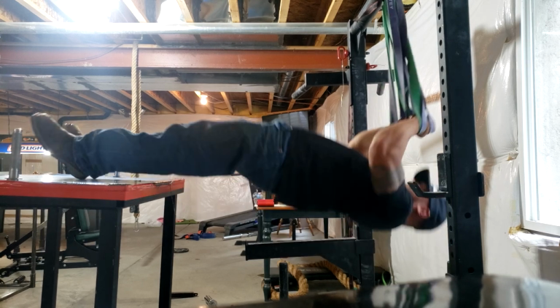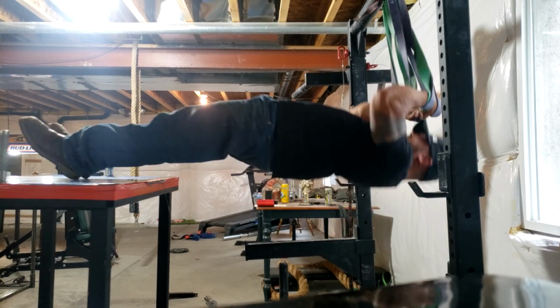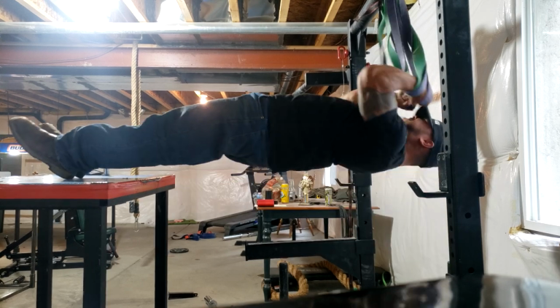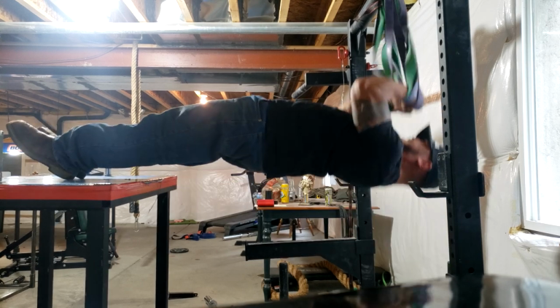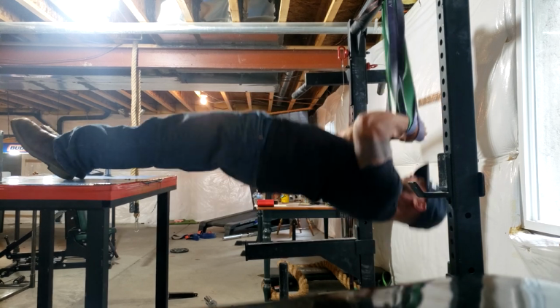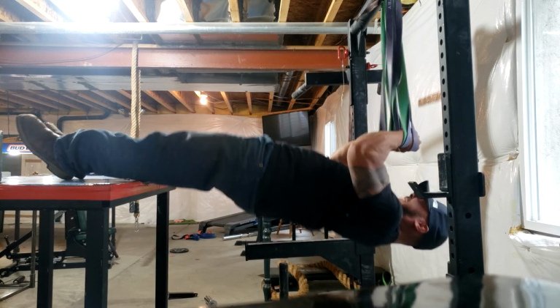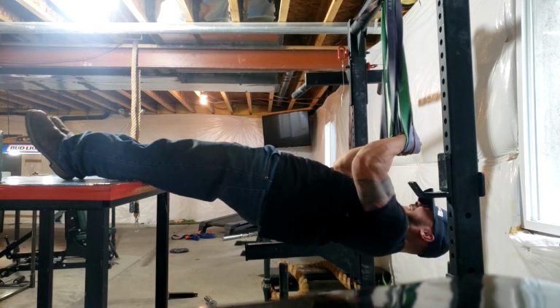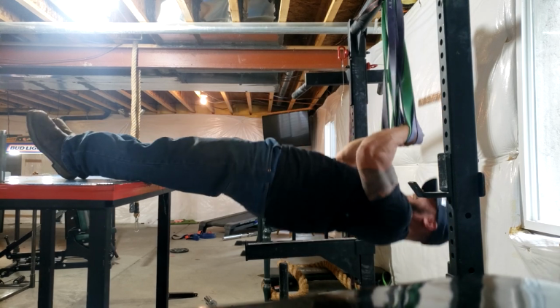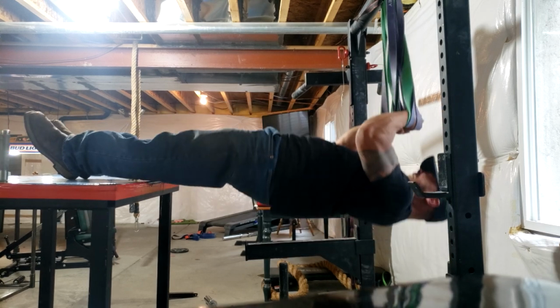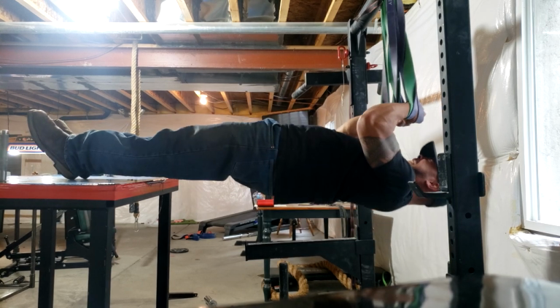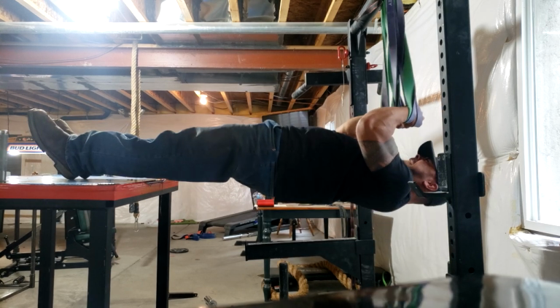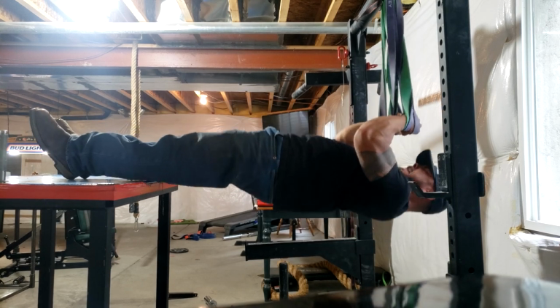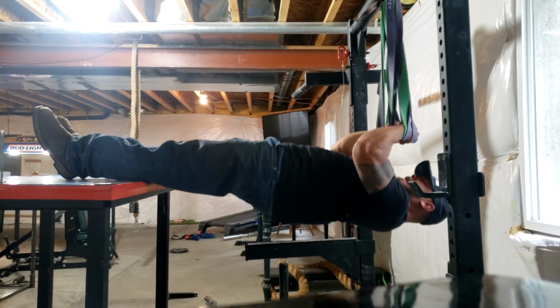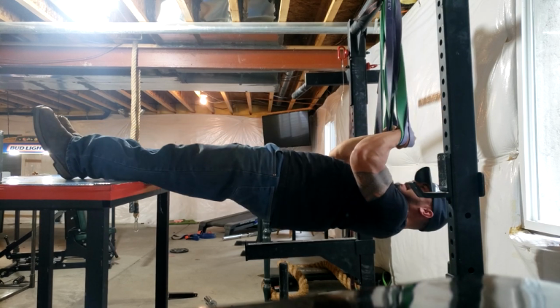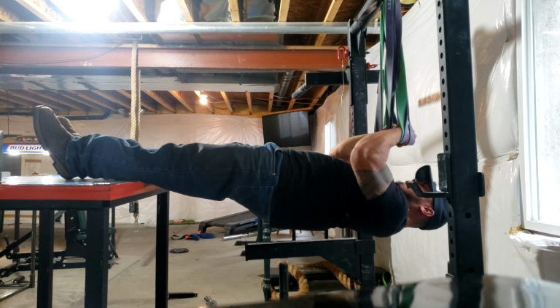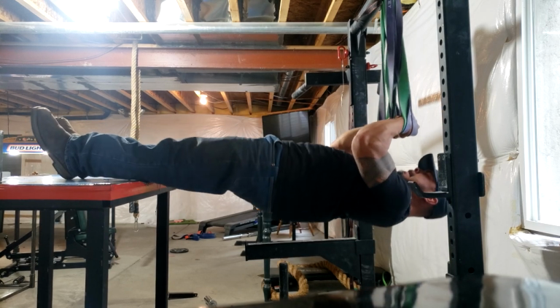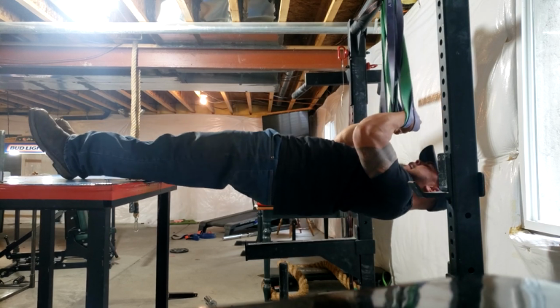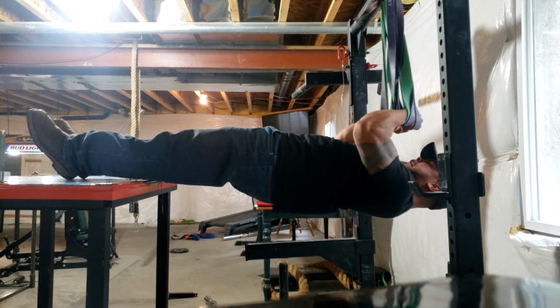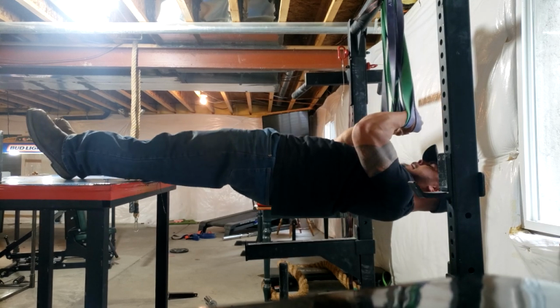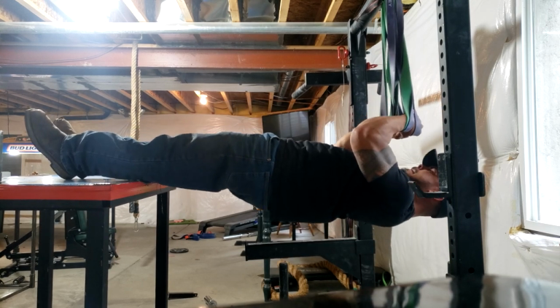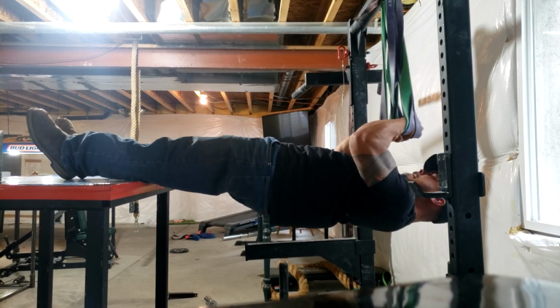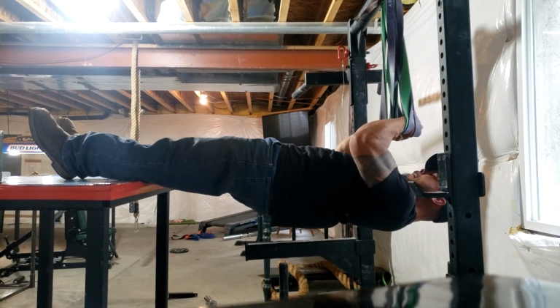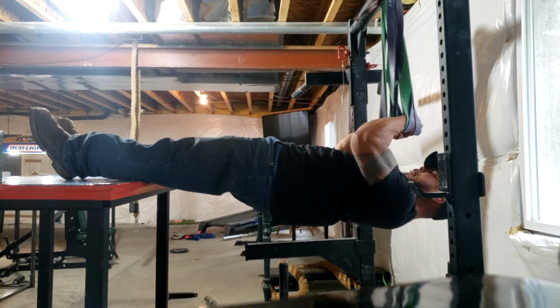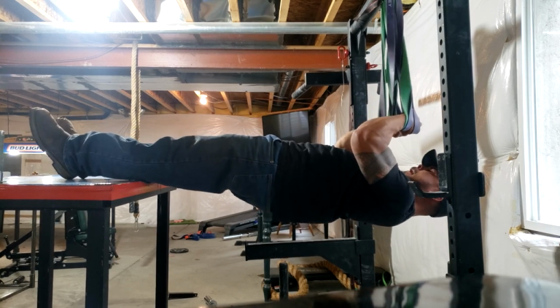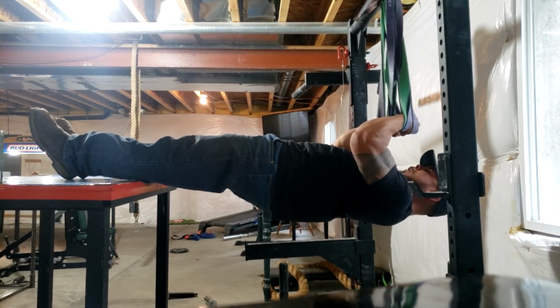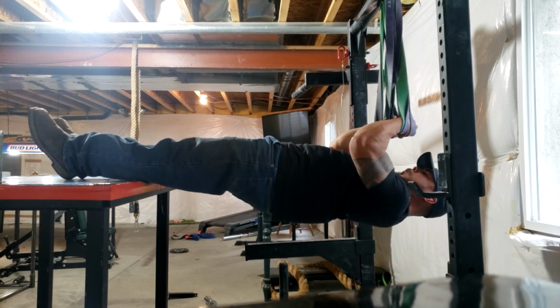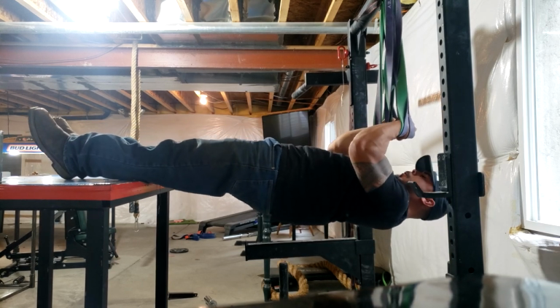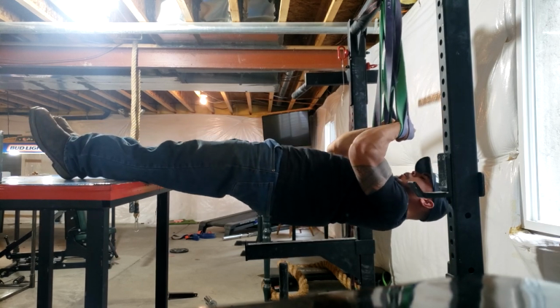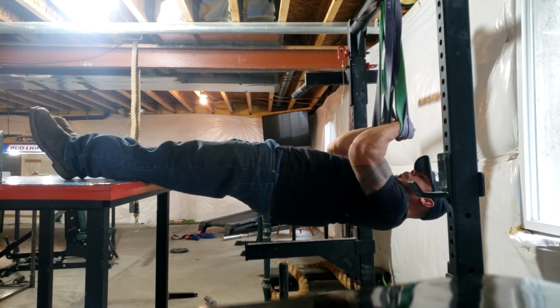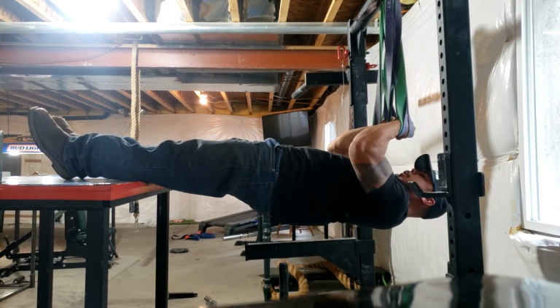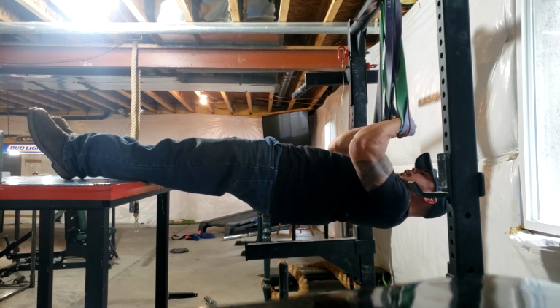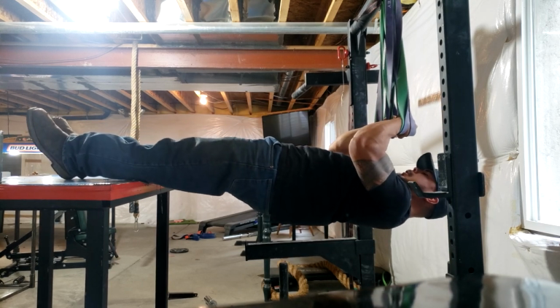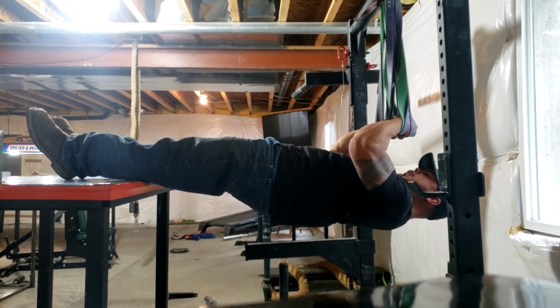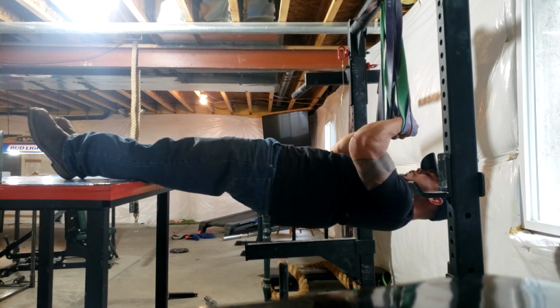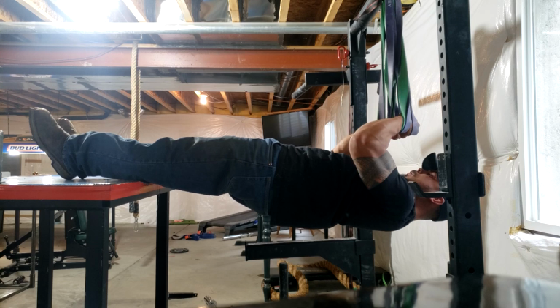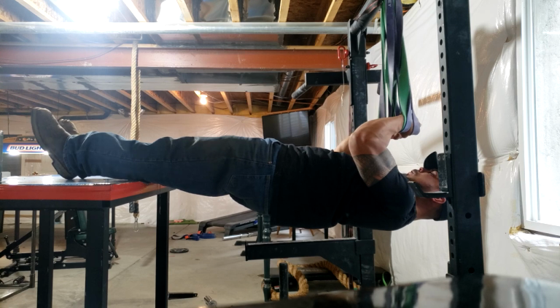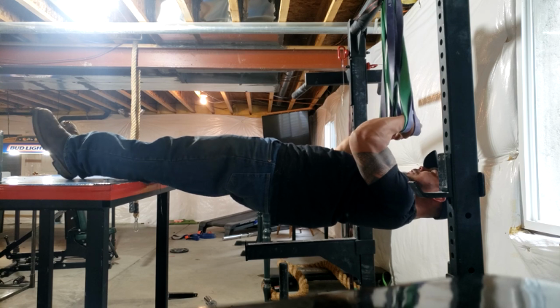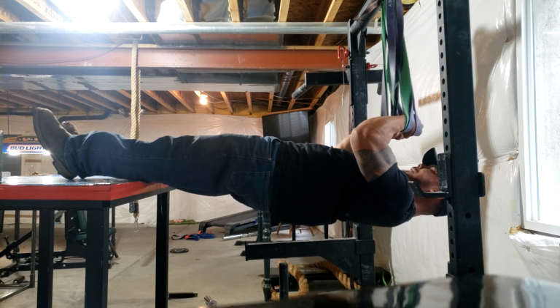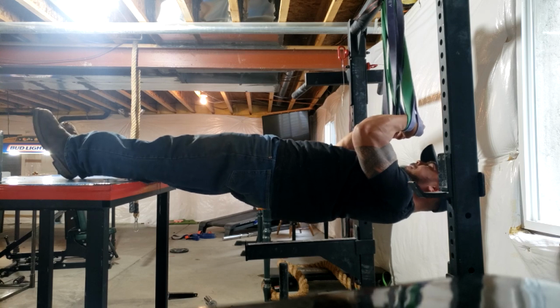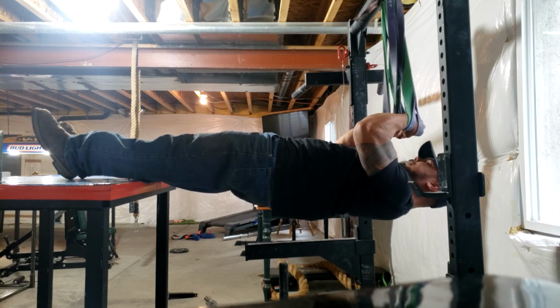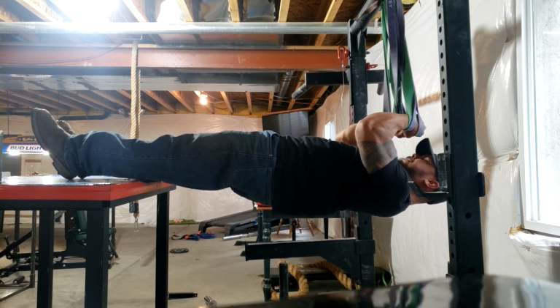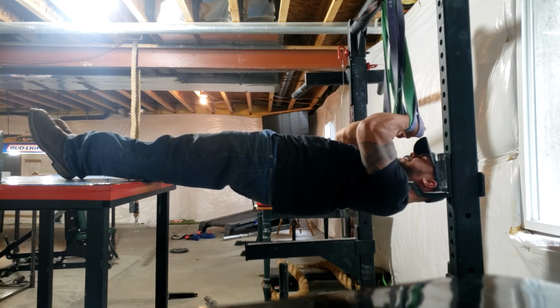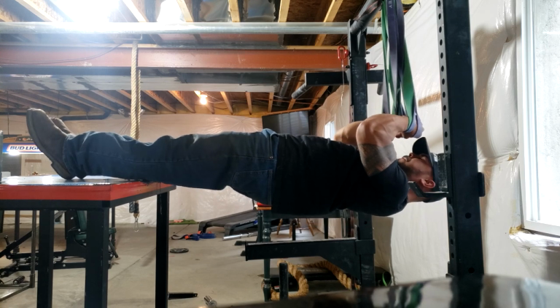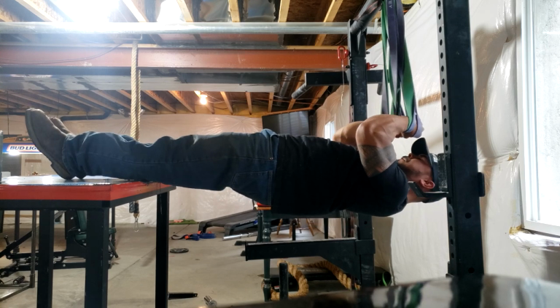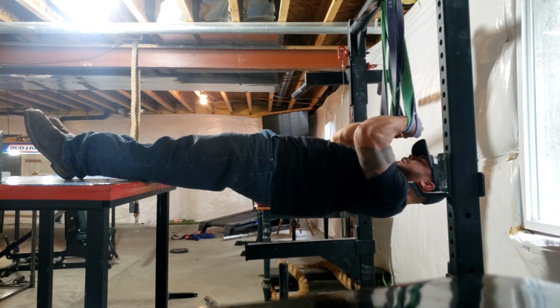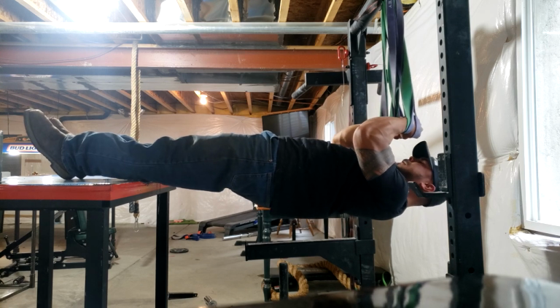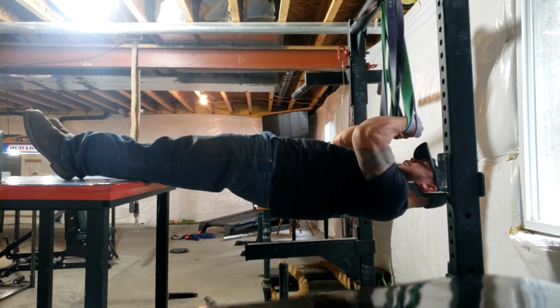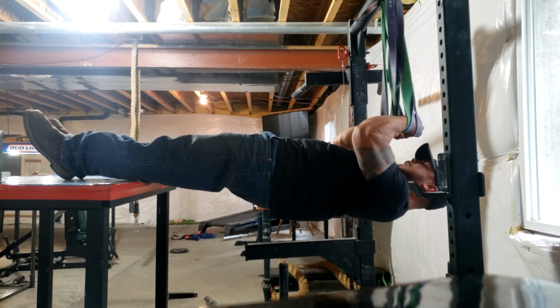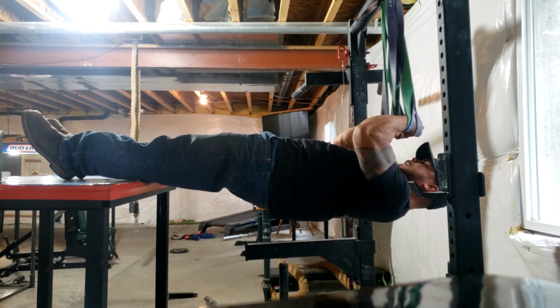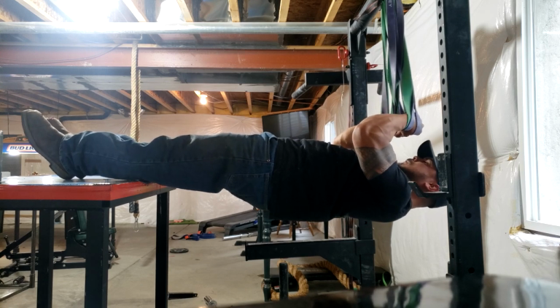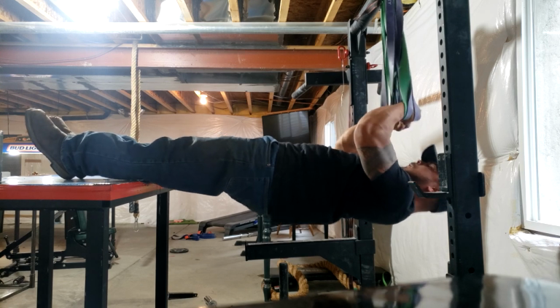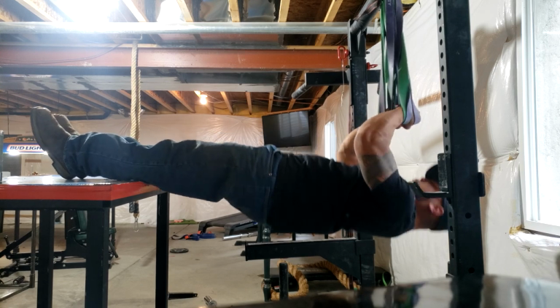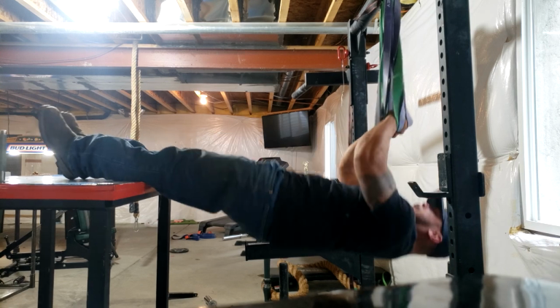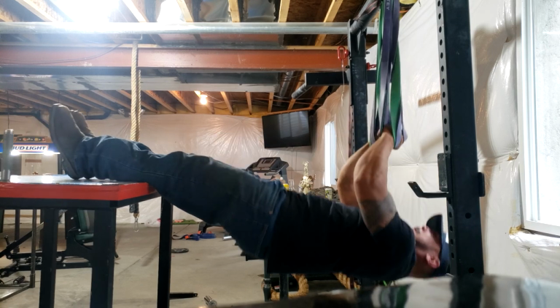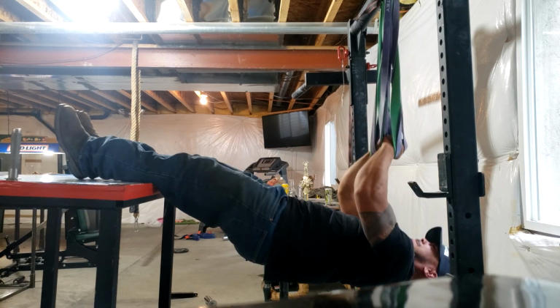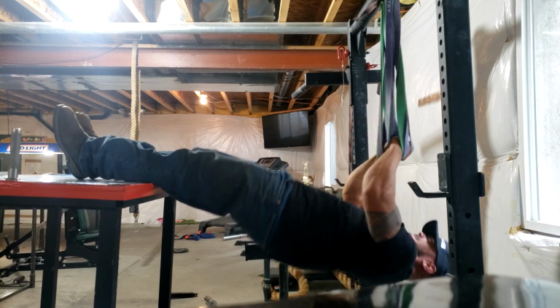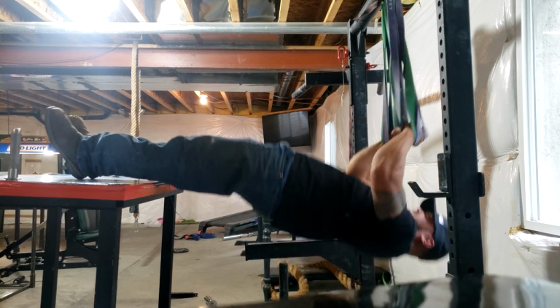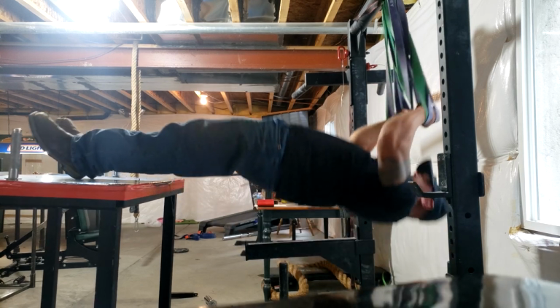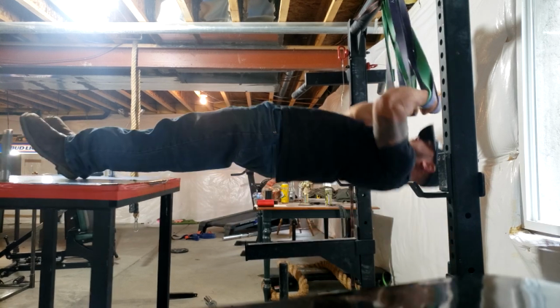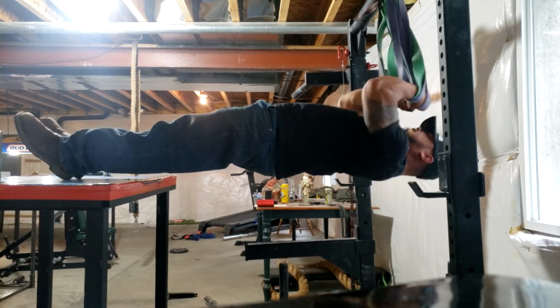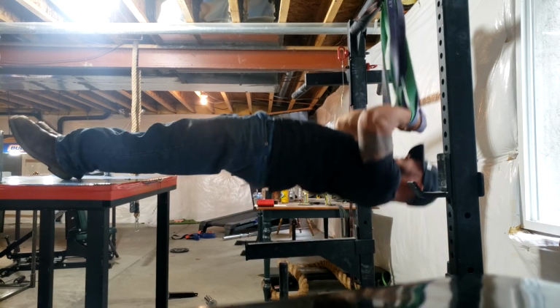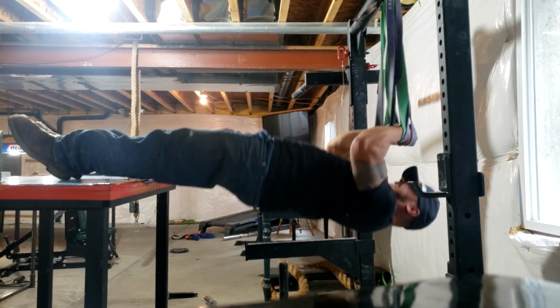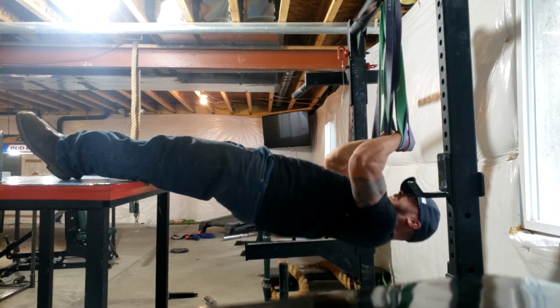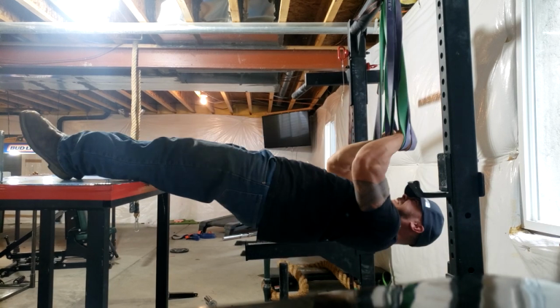Got one band in the hand, one on the wrist. I usually go for about 21 reps on these.